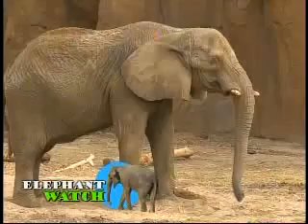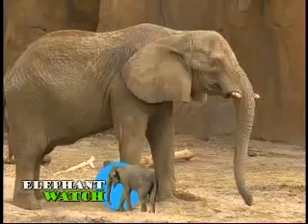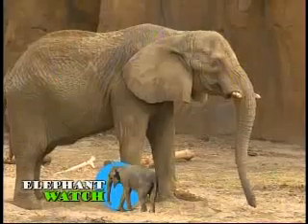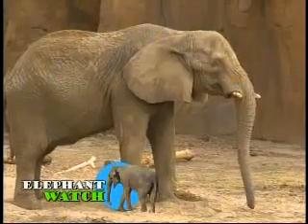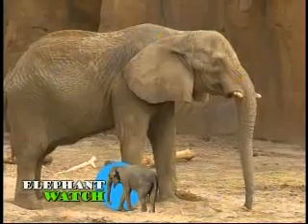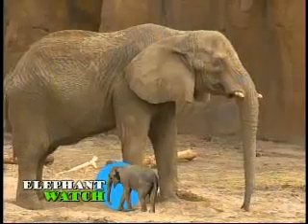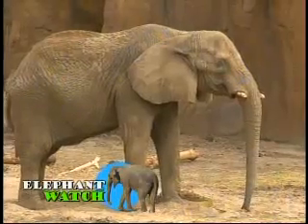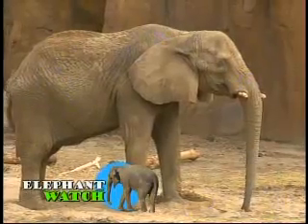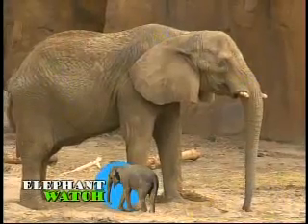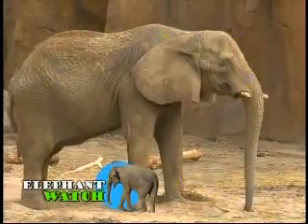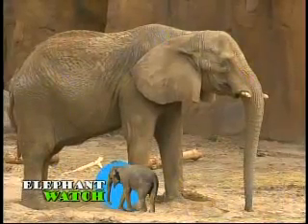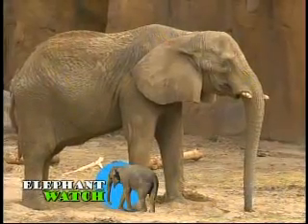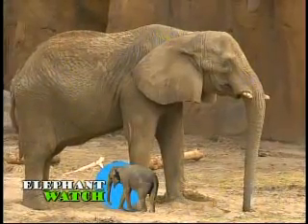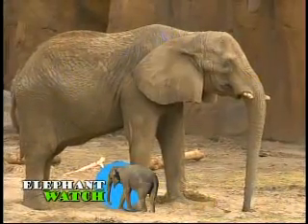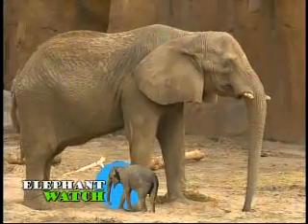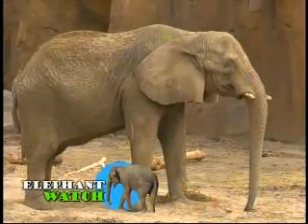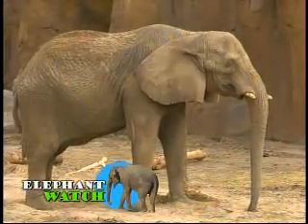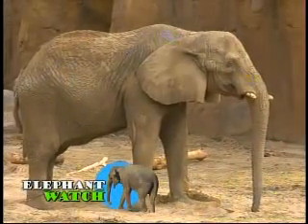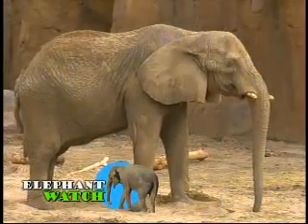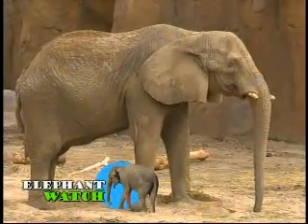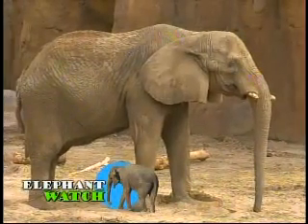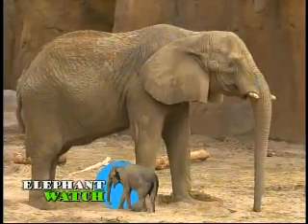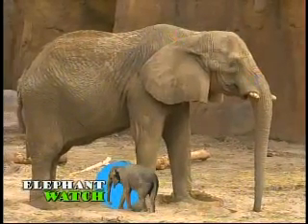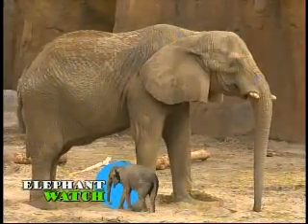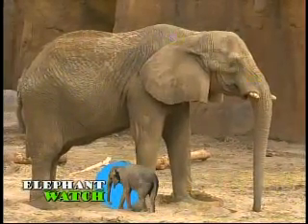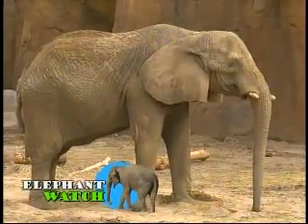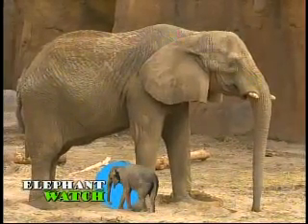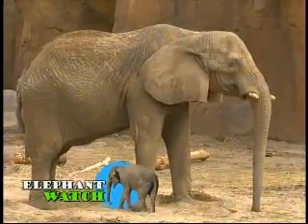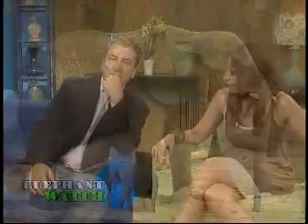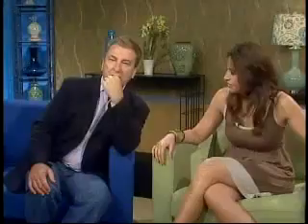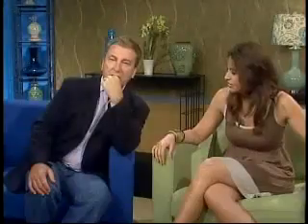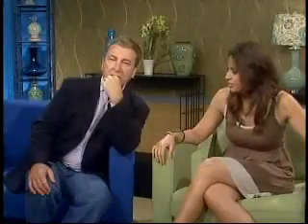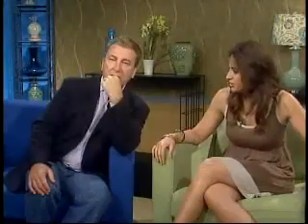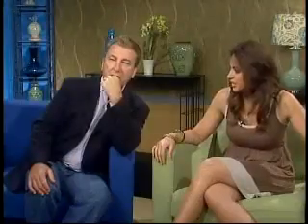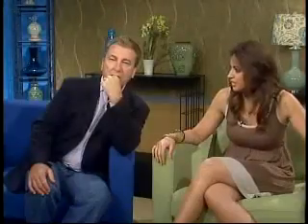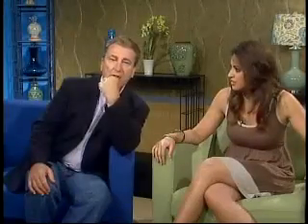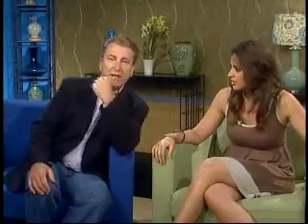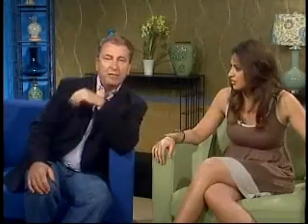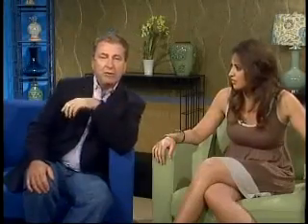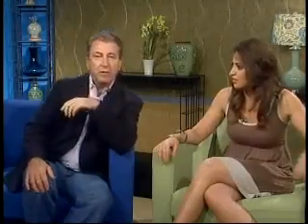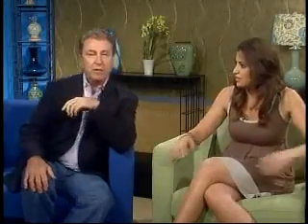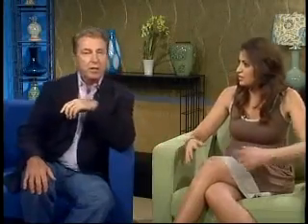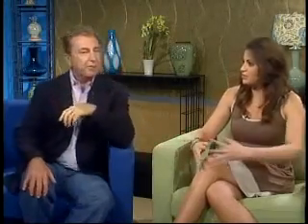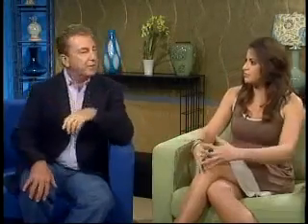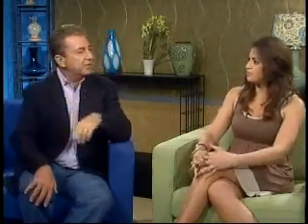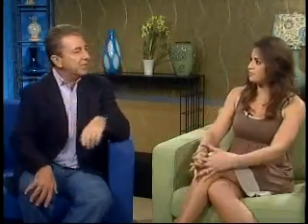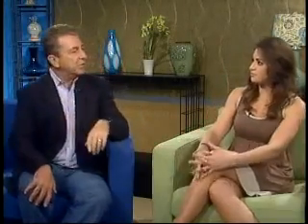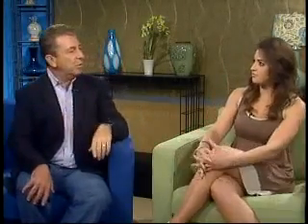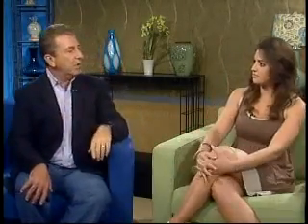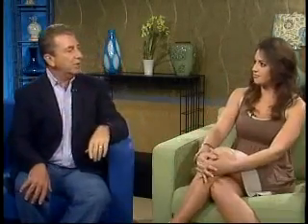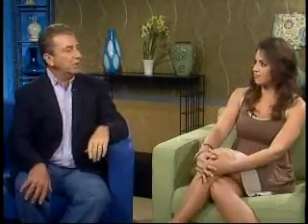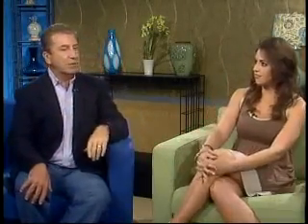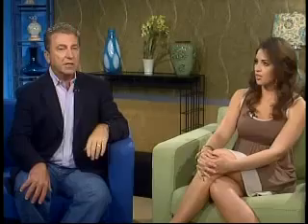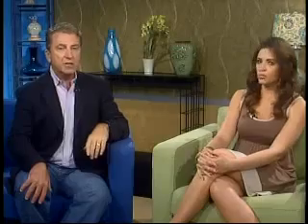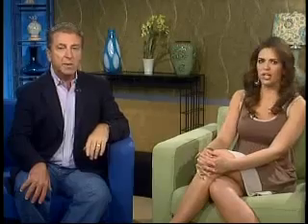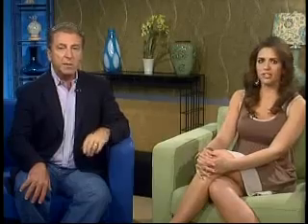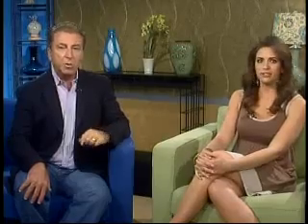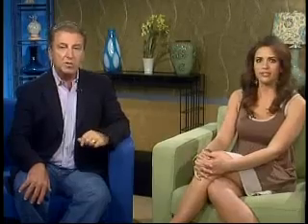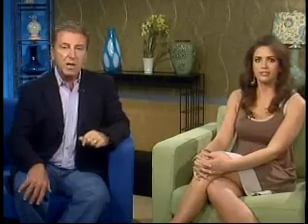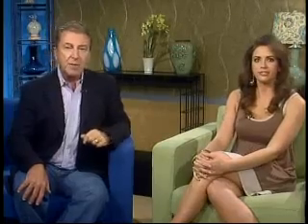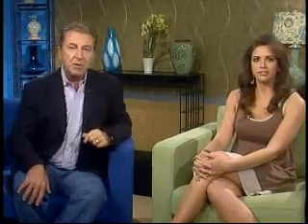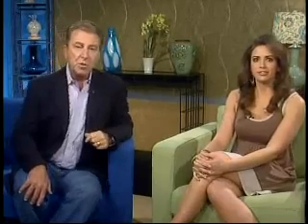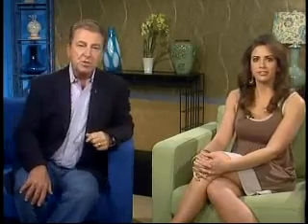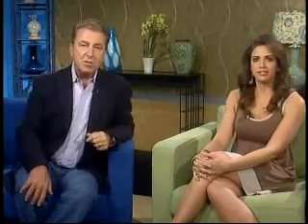They are unreal. We got to see them in person when we were out there that one day. And if you like the elephants, guess what? Spending more time outdoors,